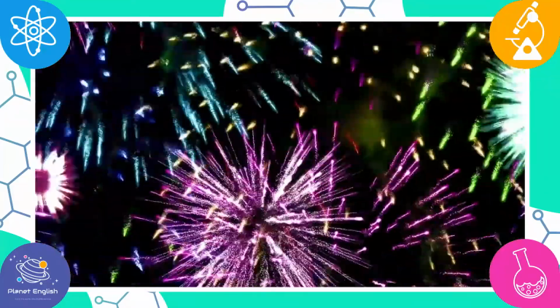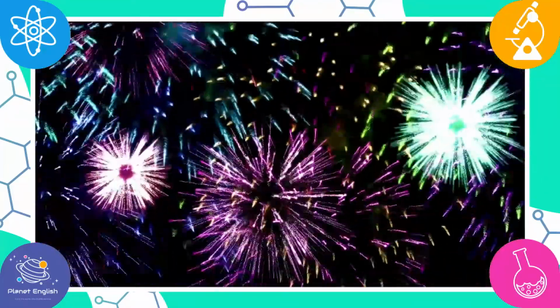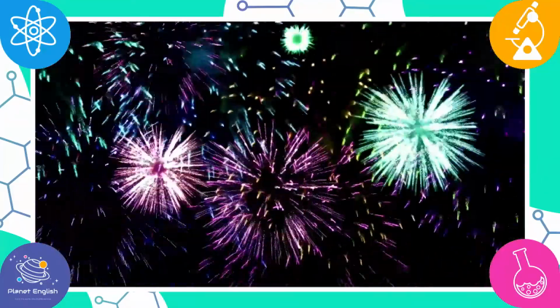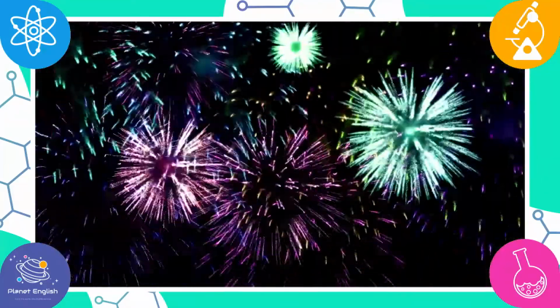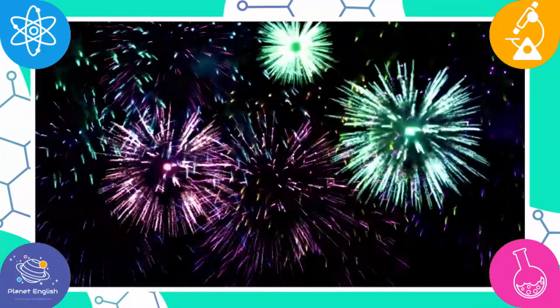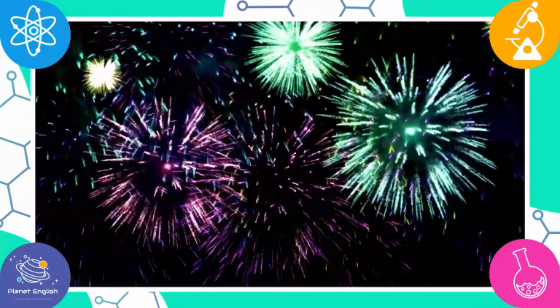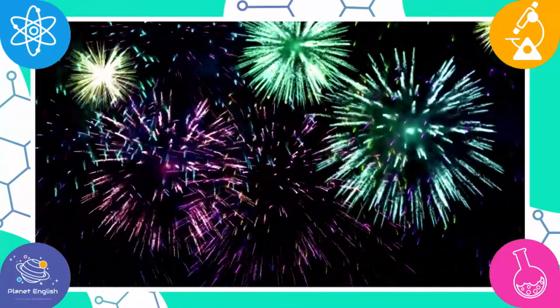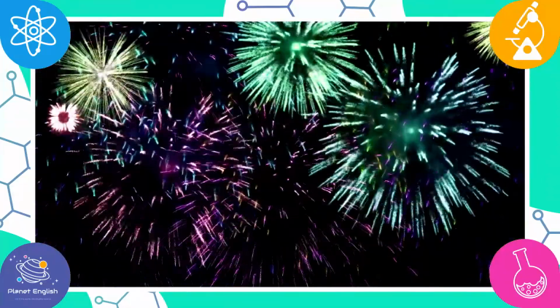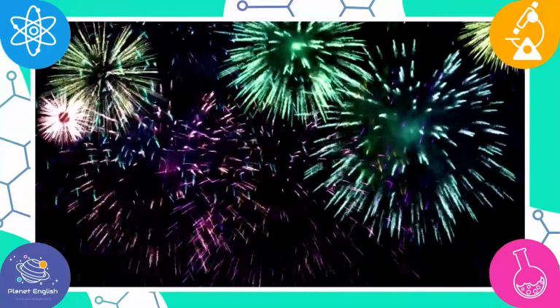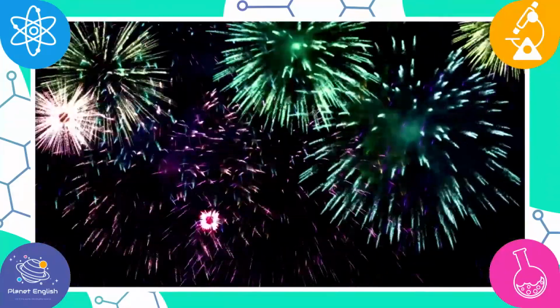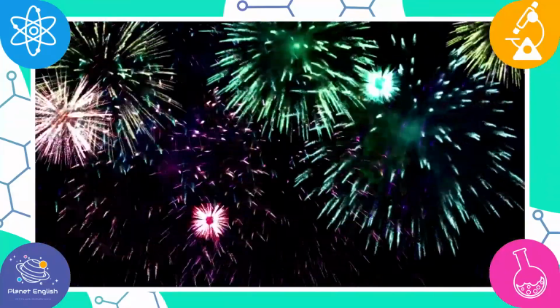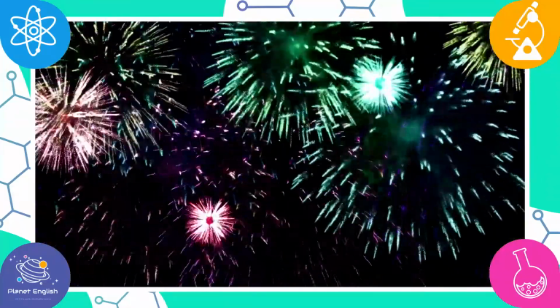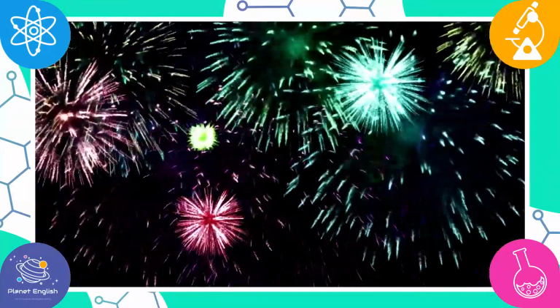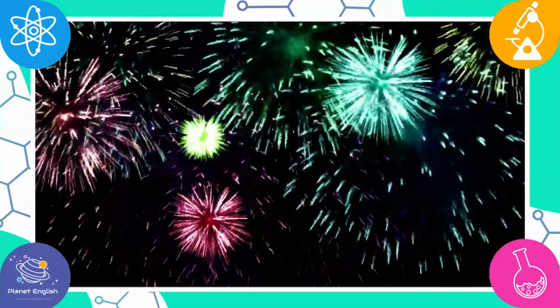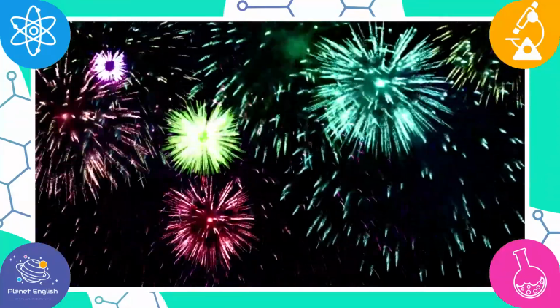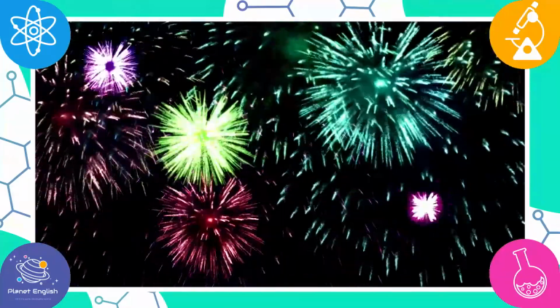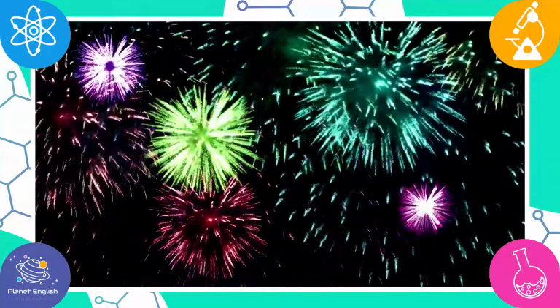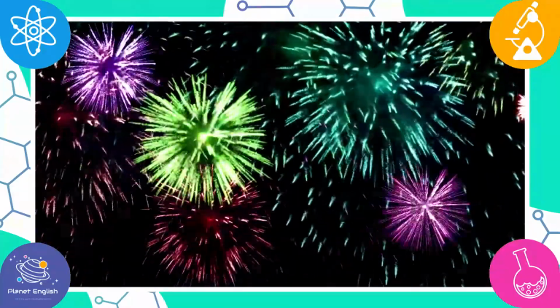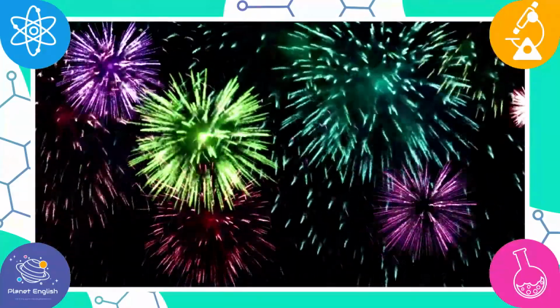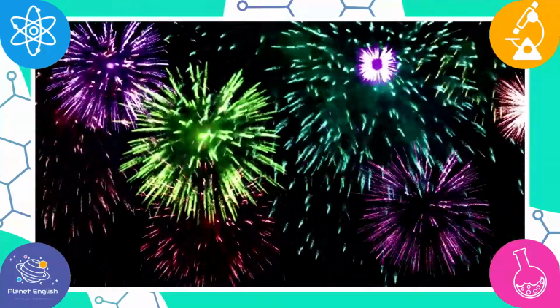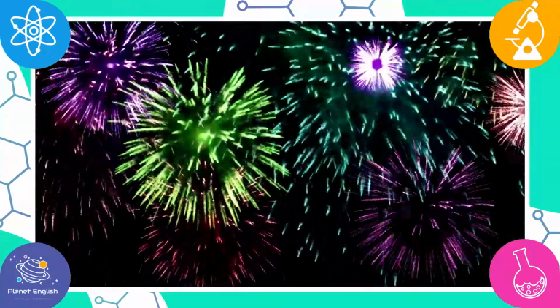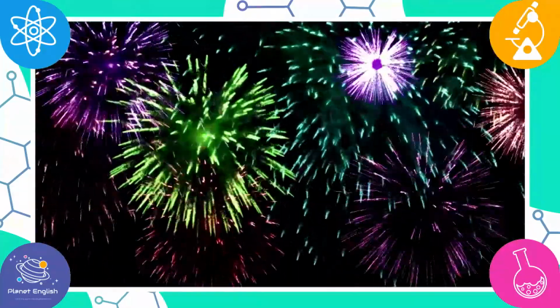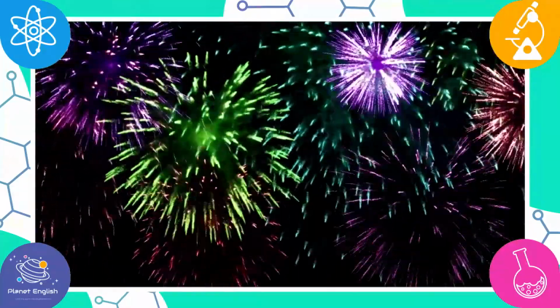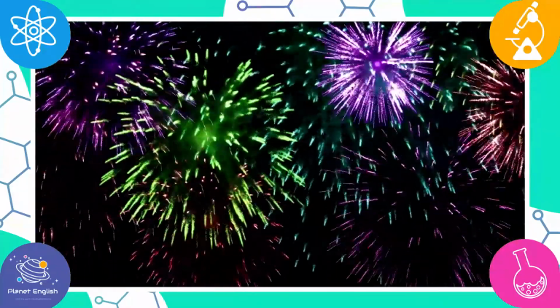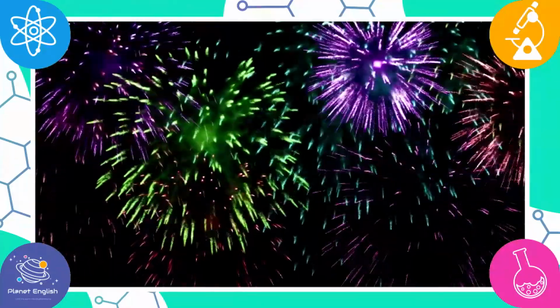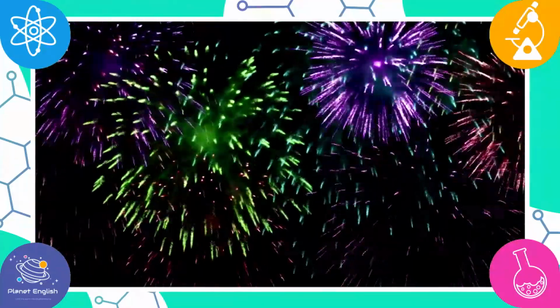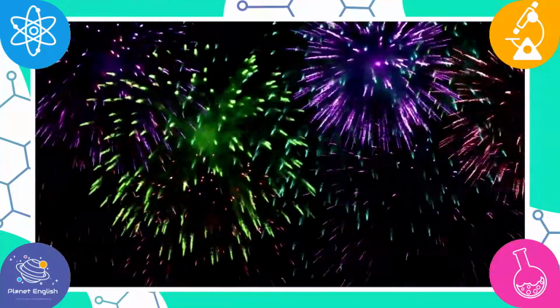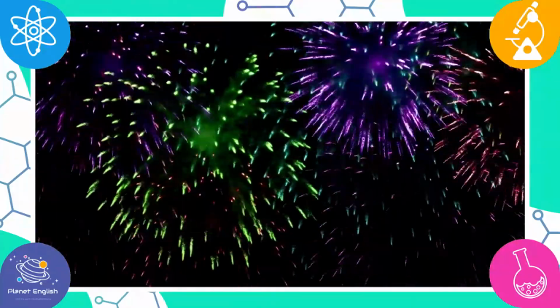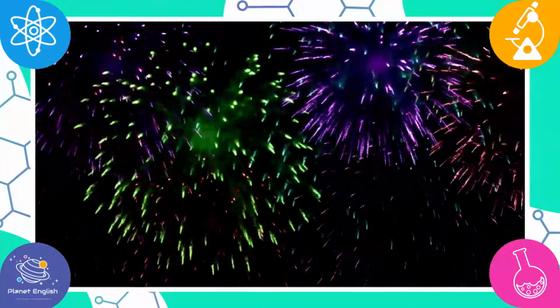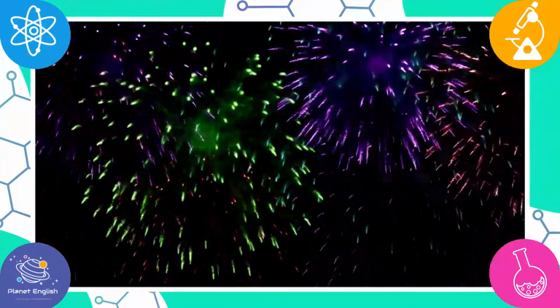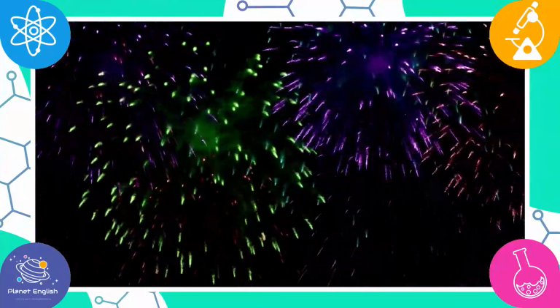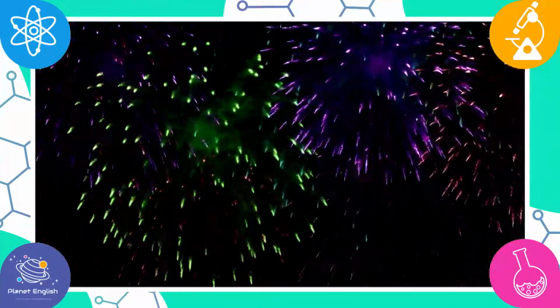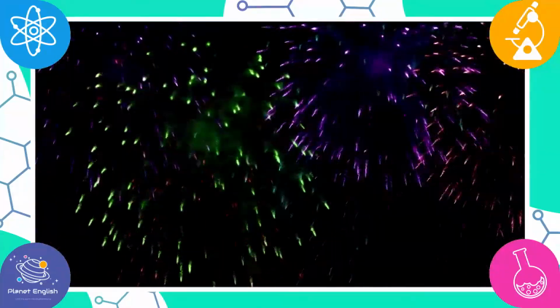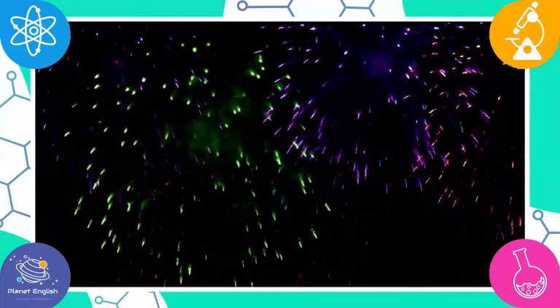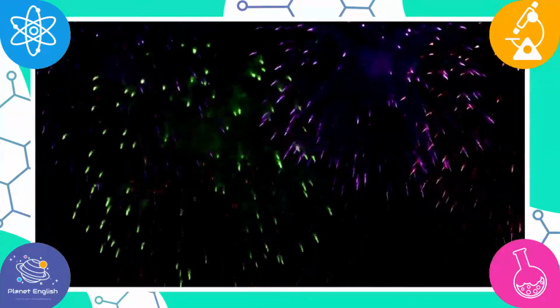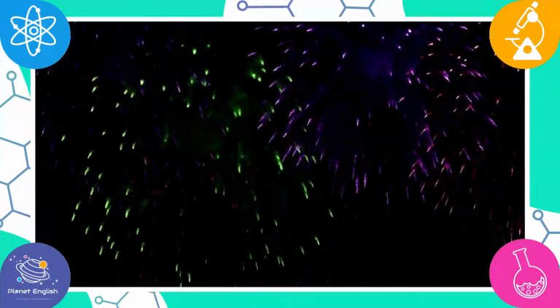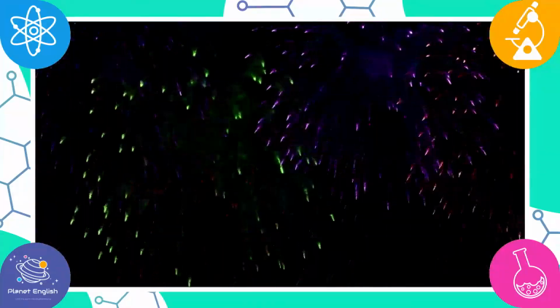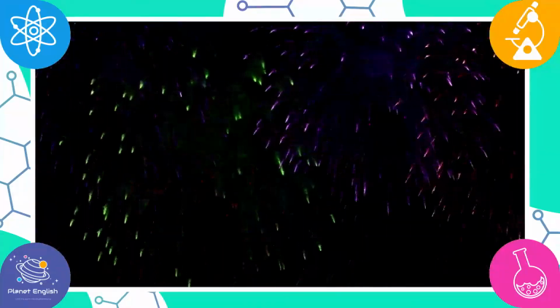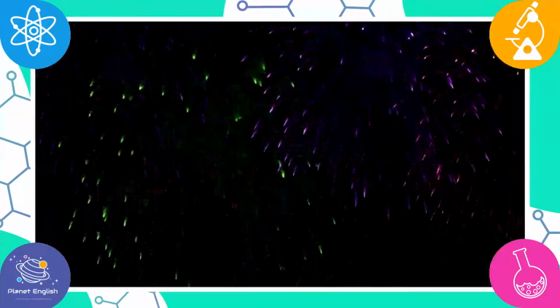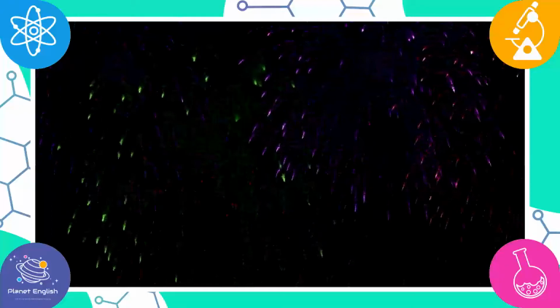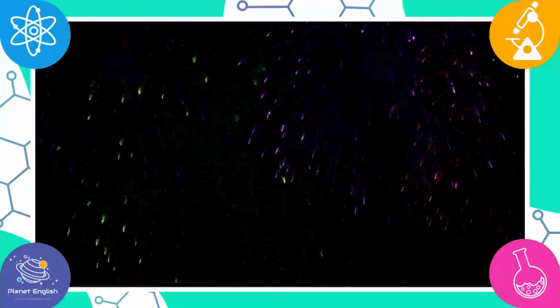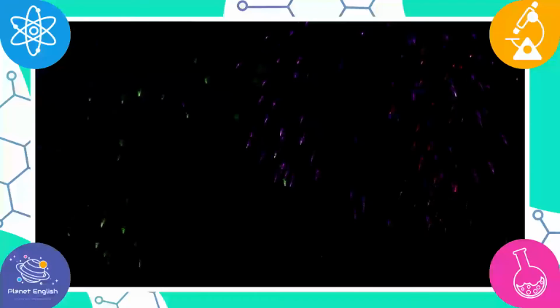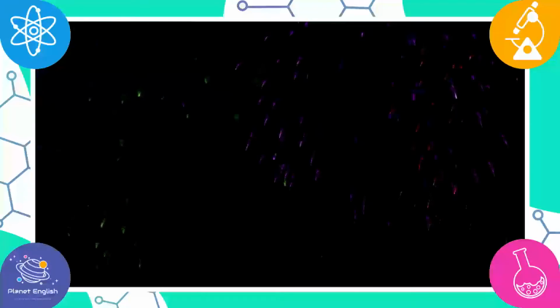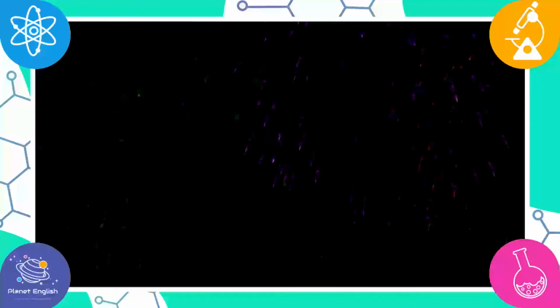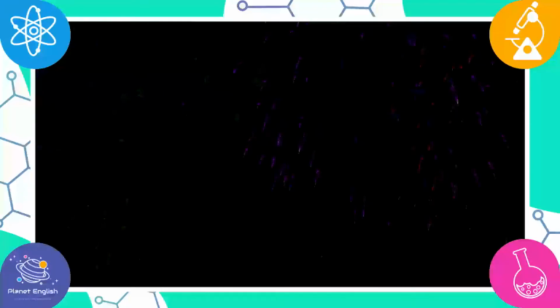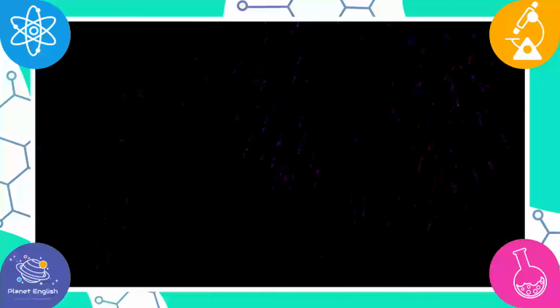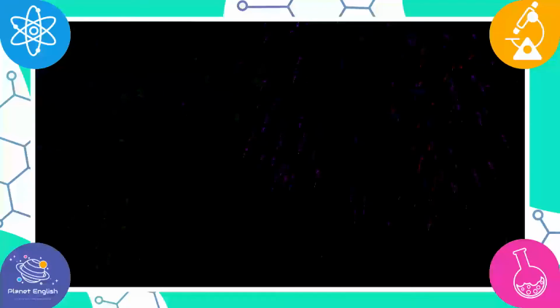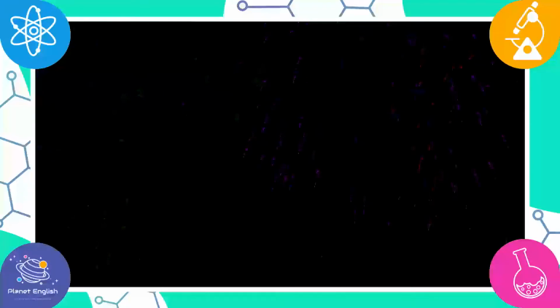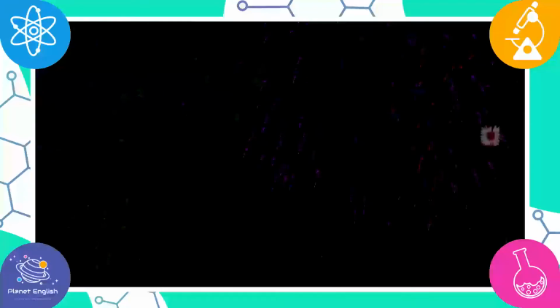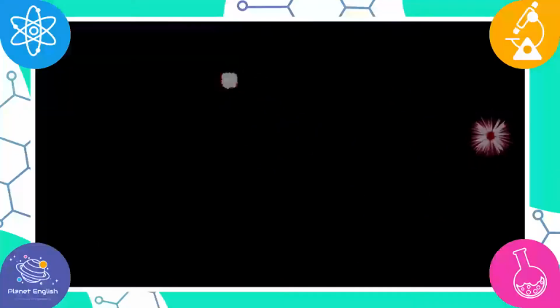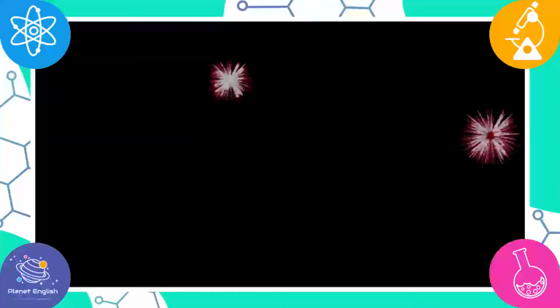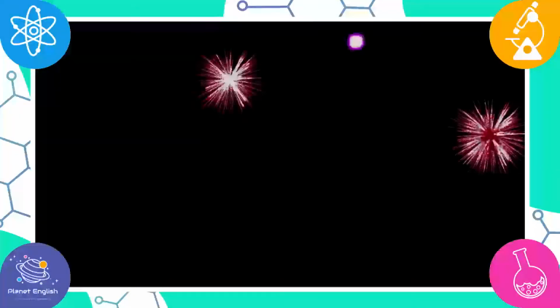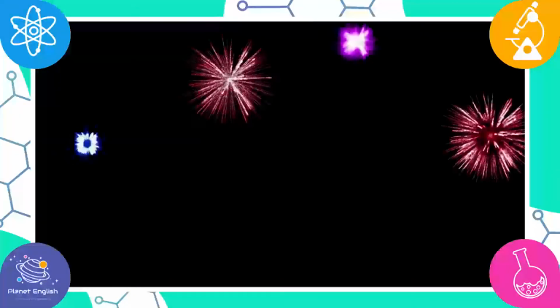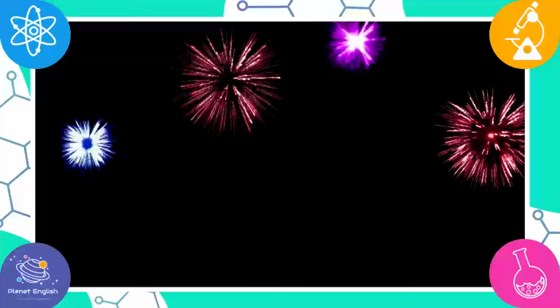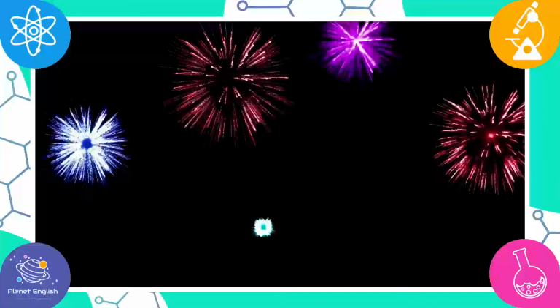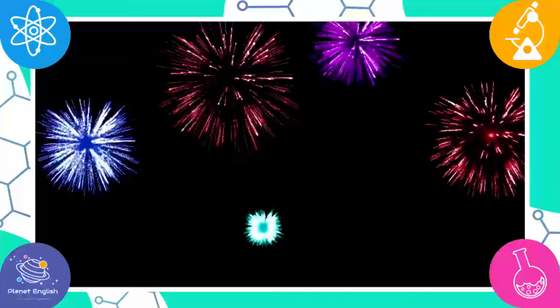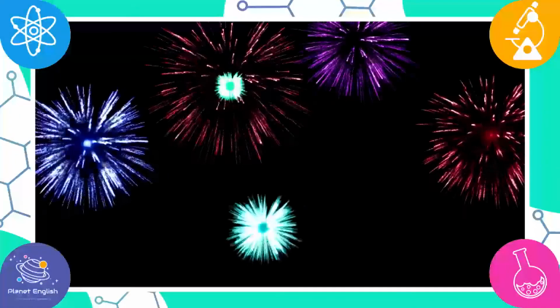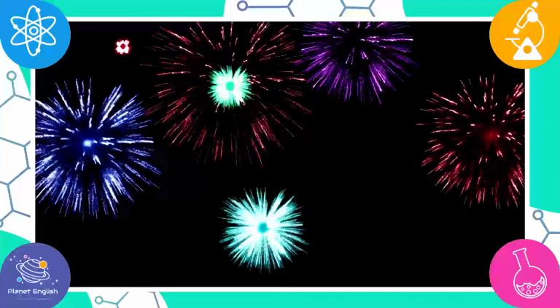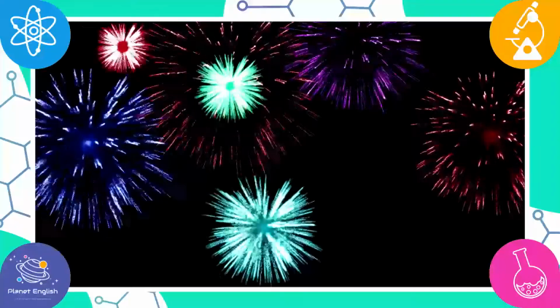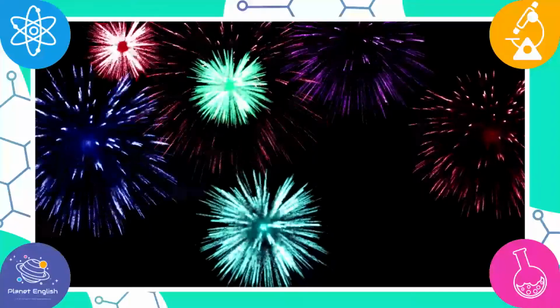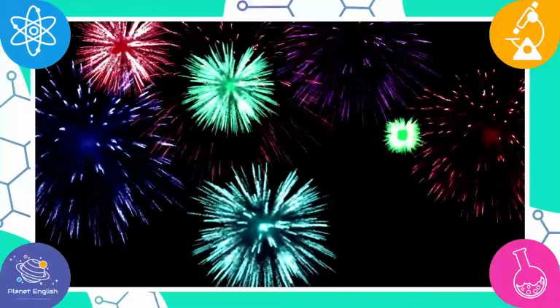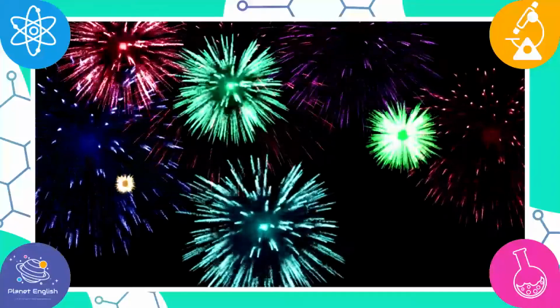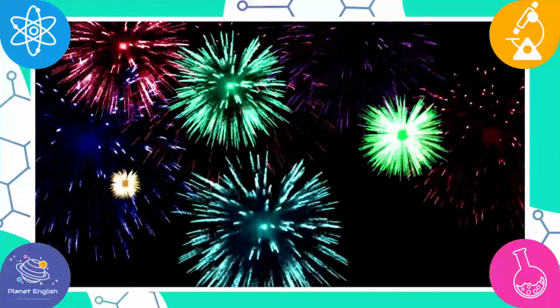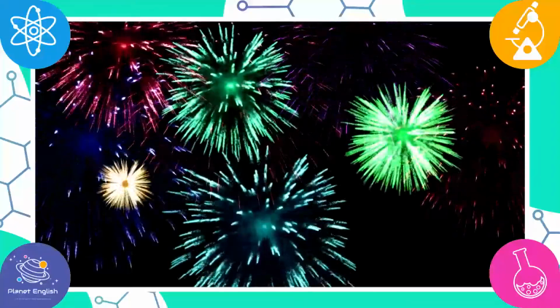If you have a little one who is fascinated with colours and fireworks, this is the perfect experiment.